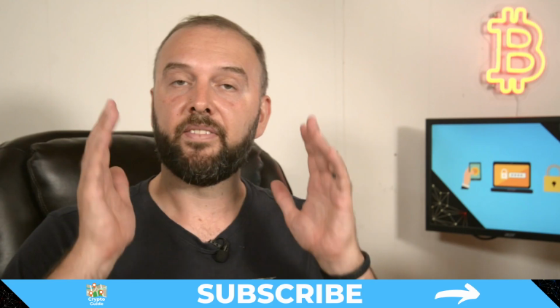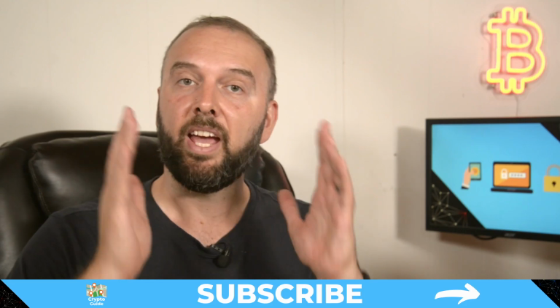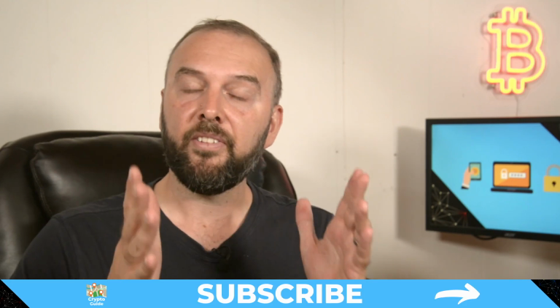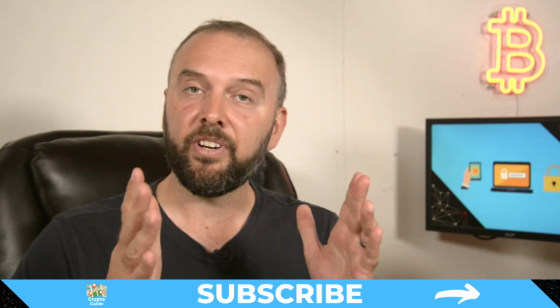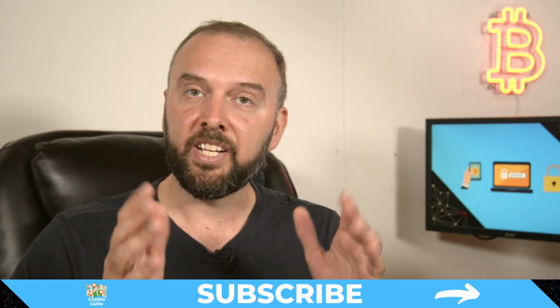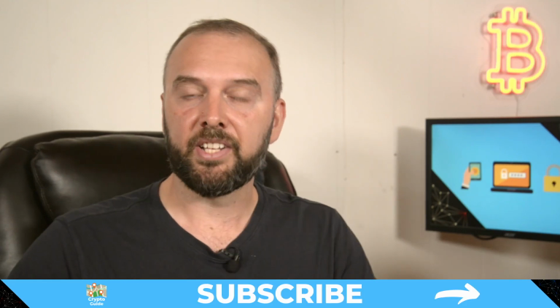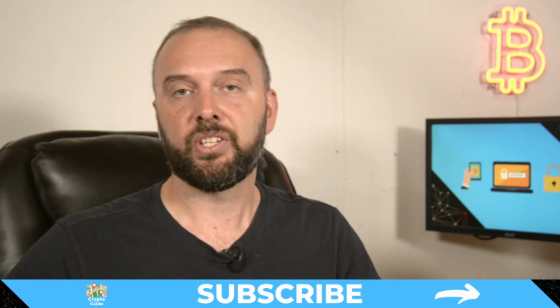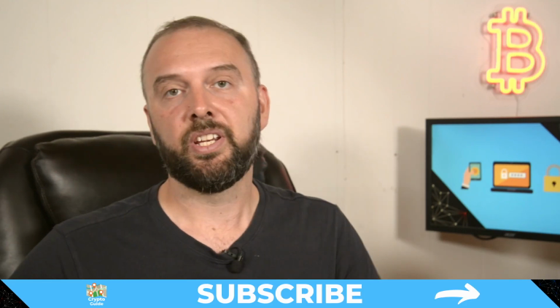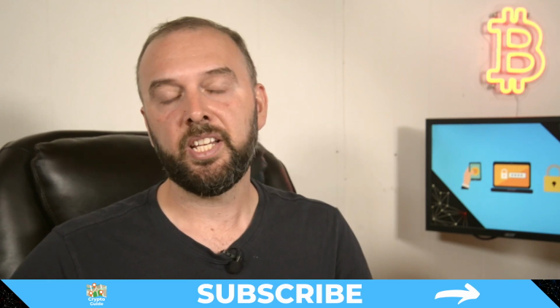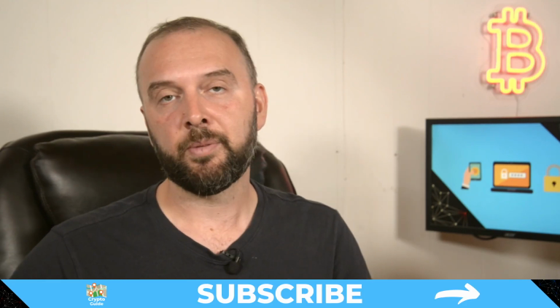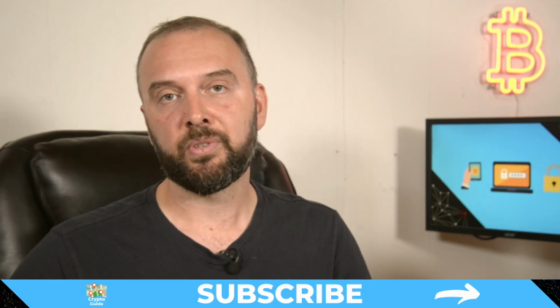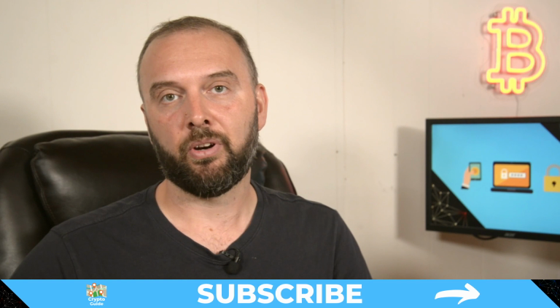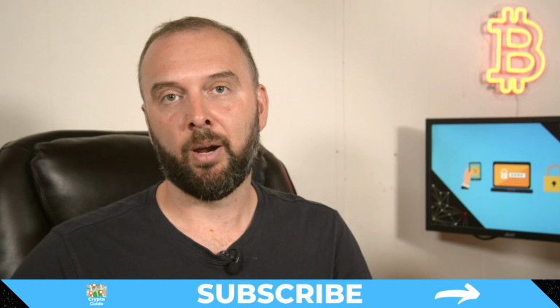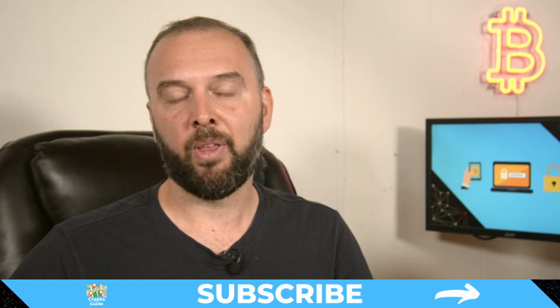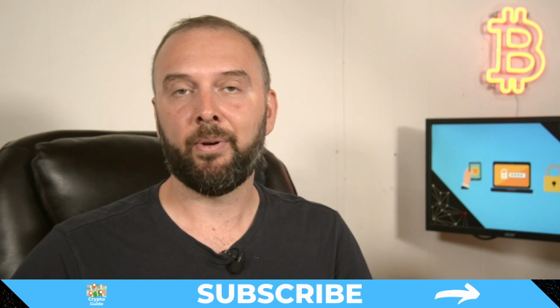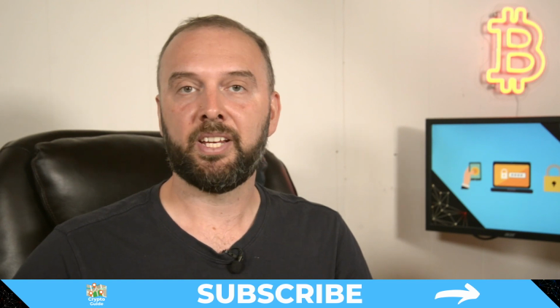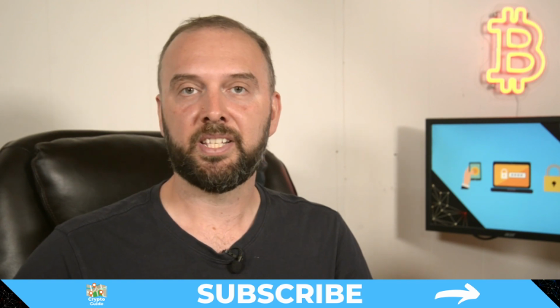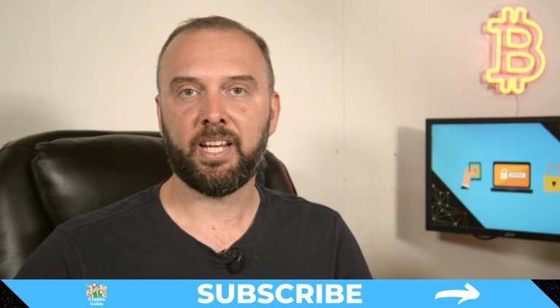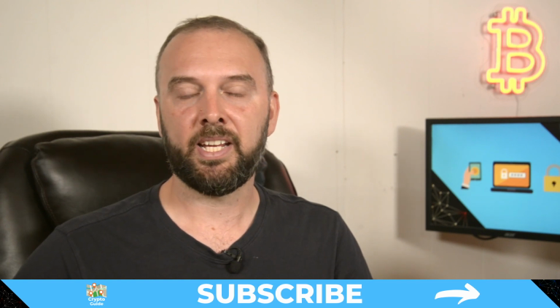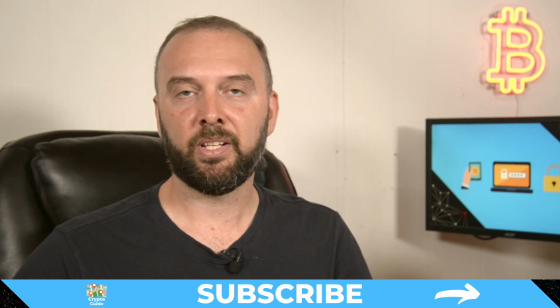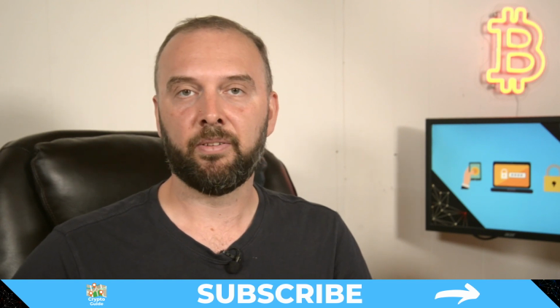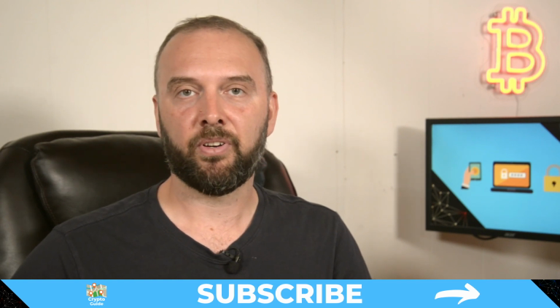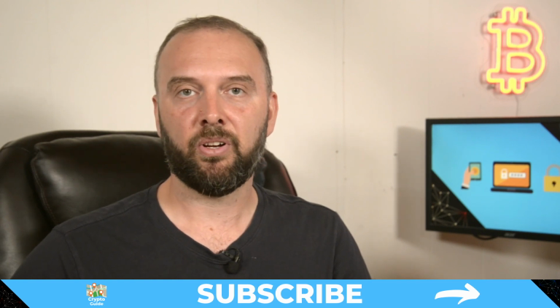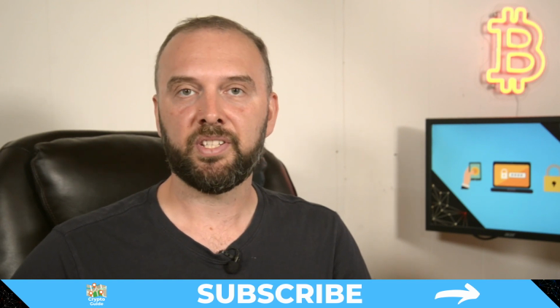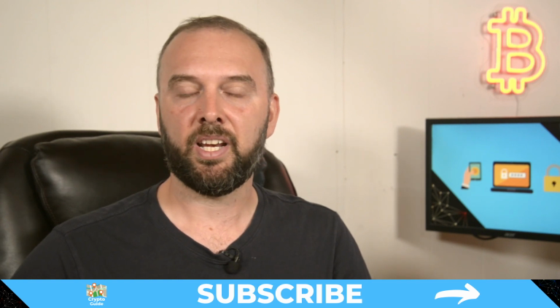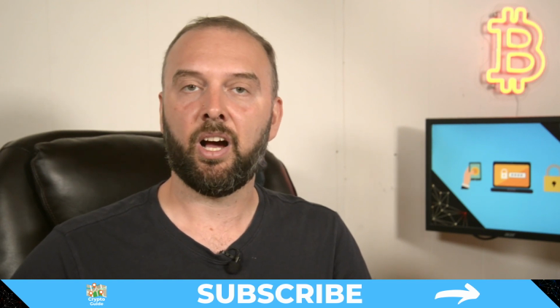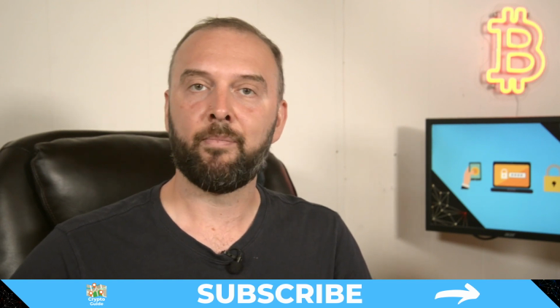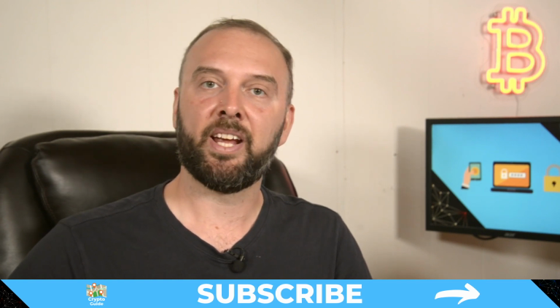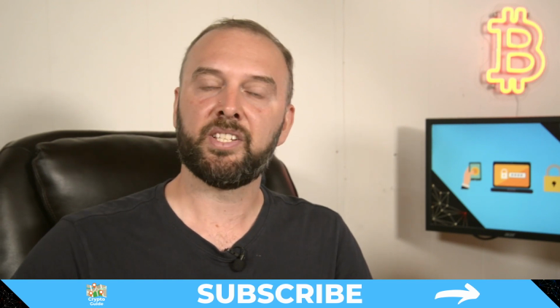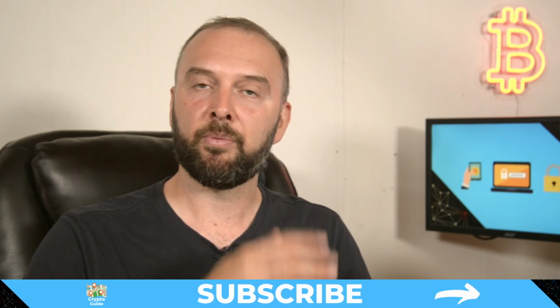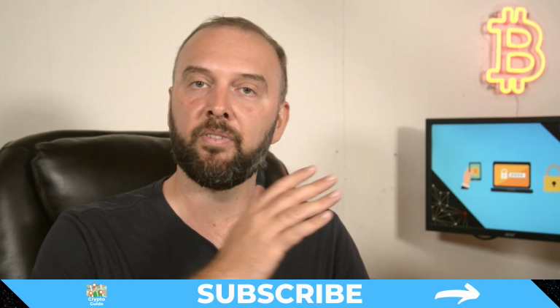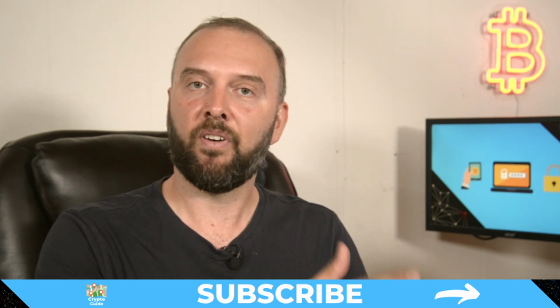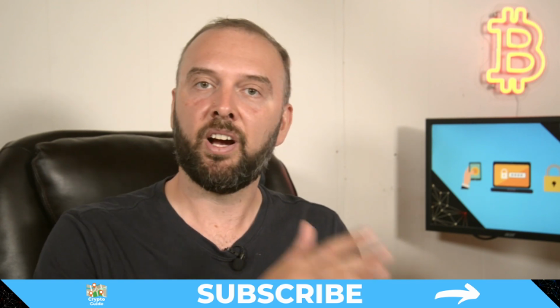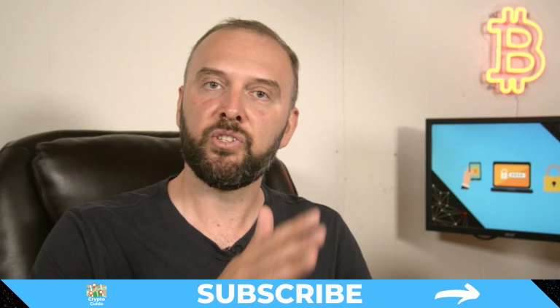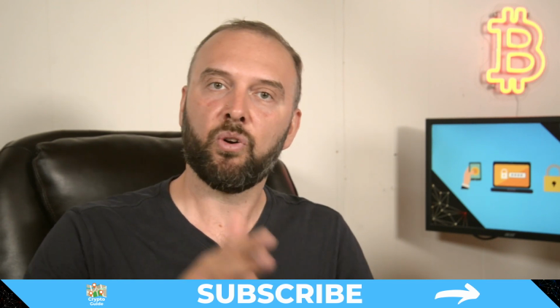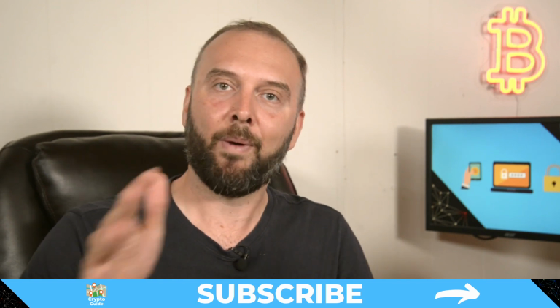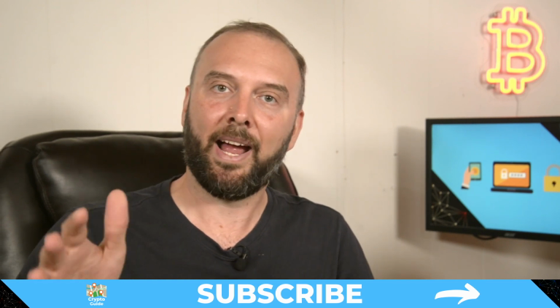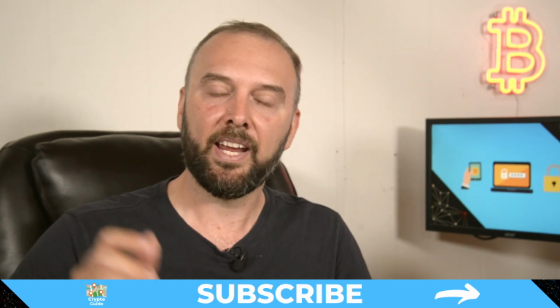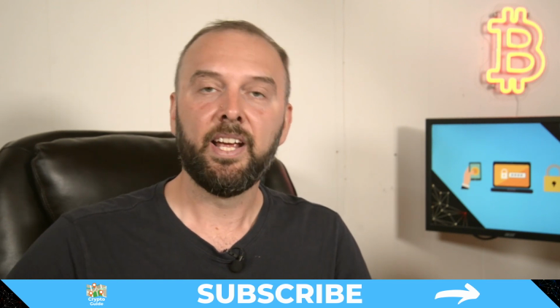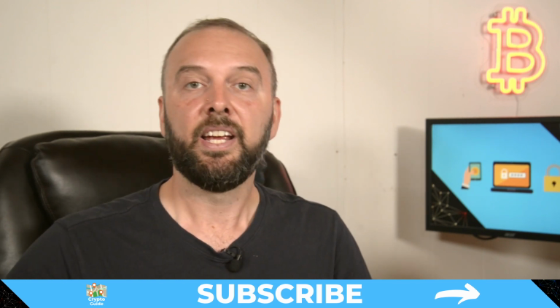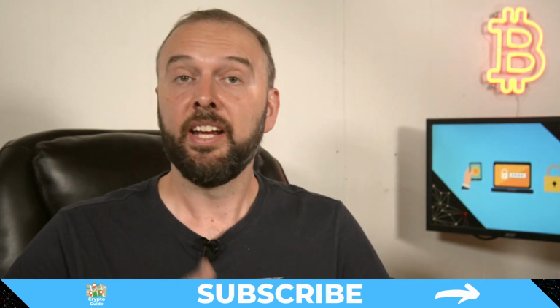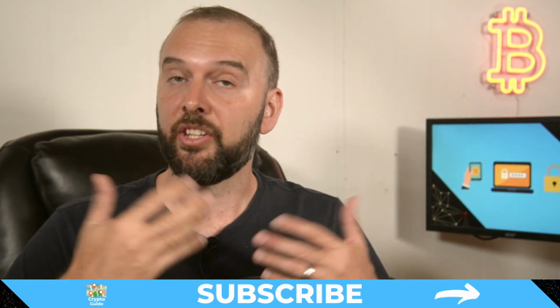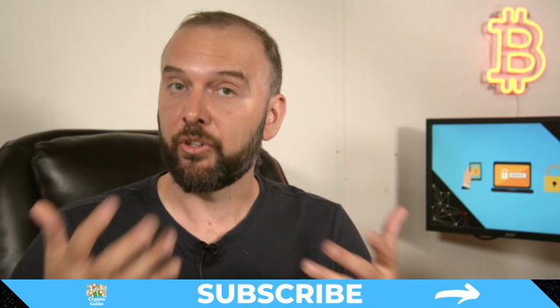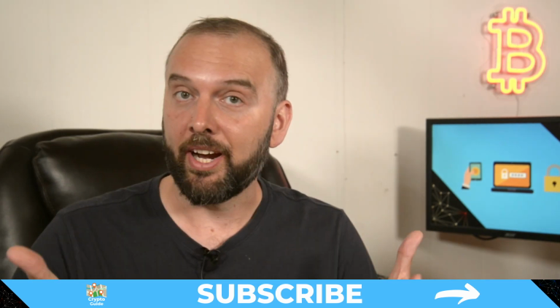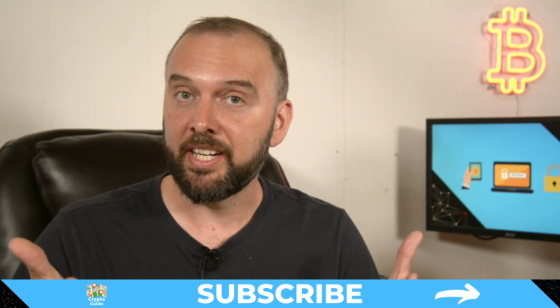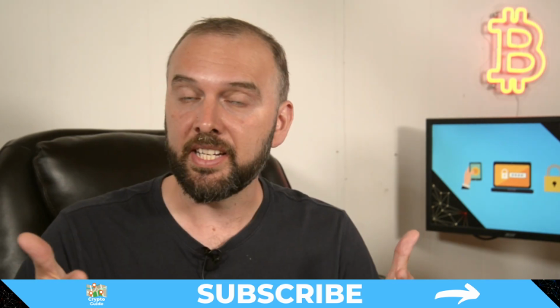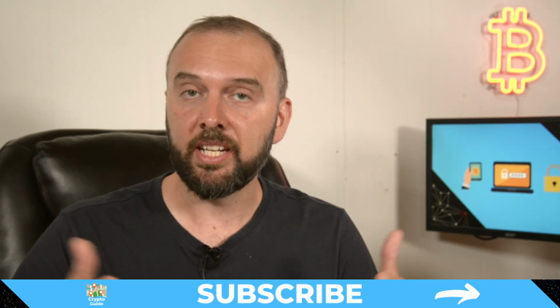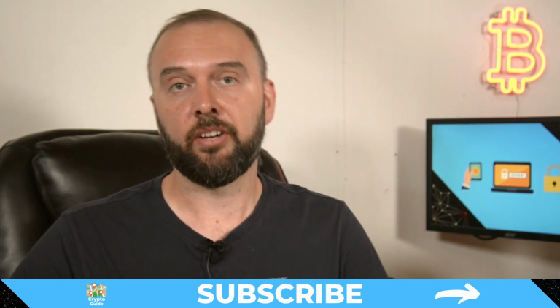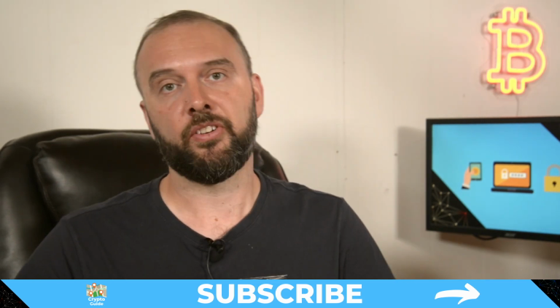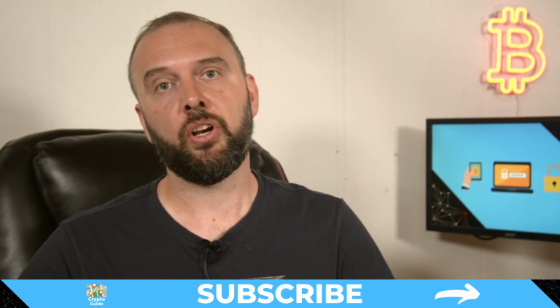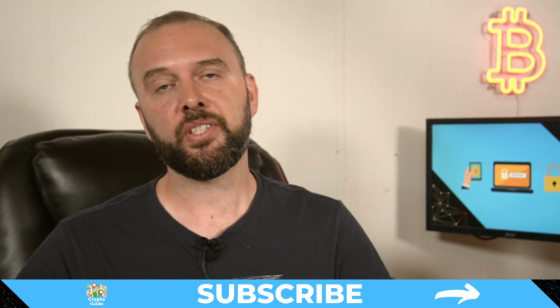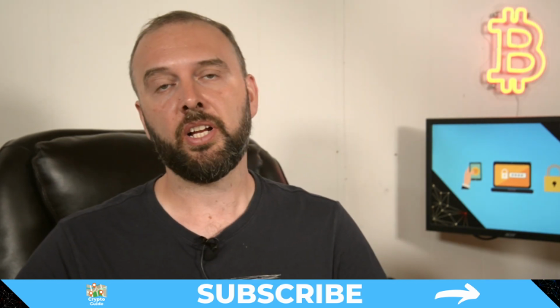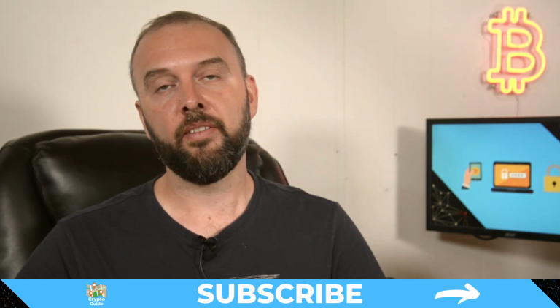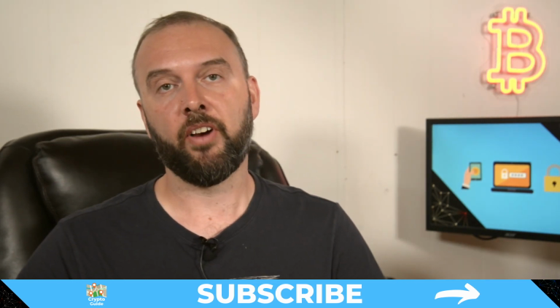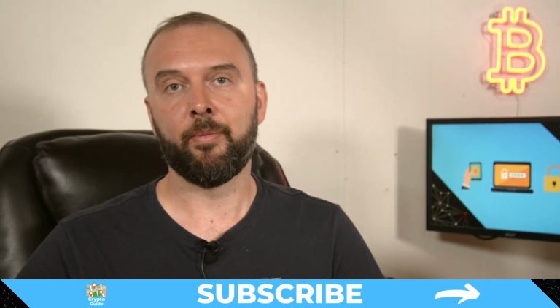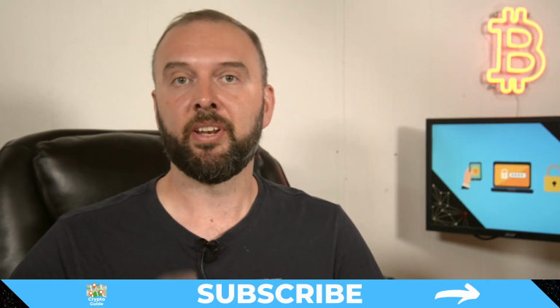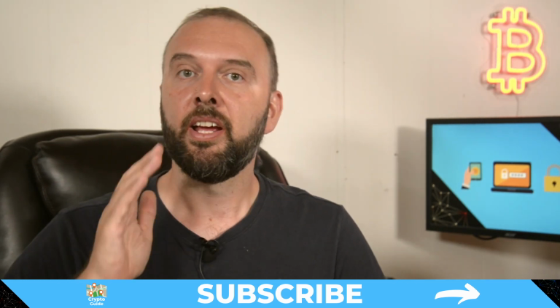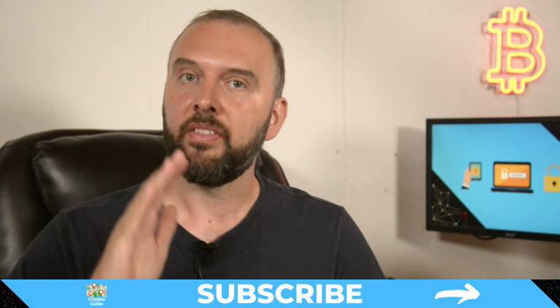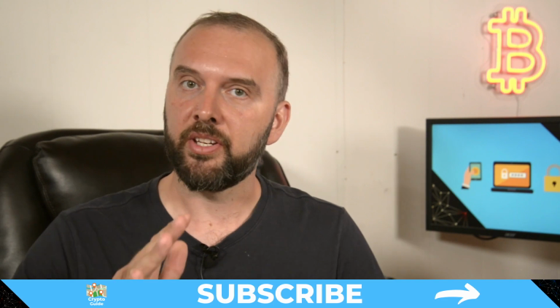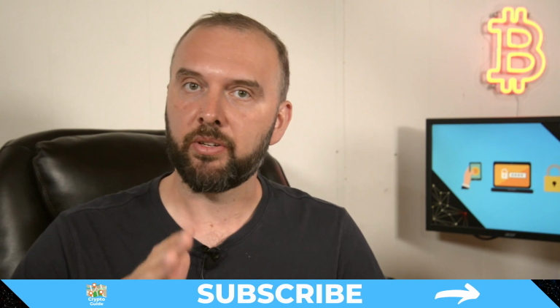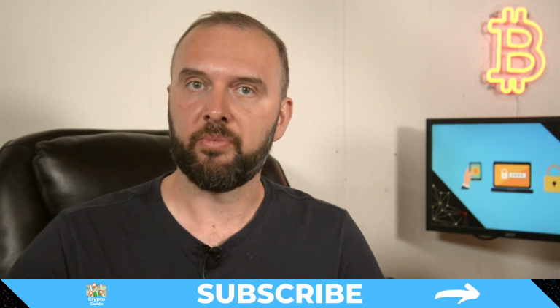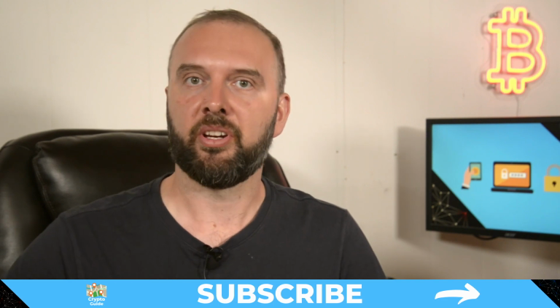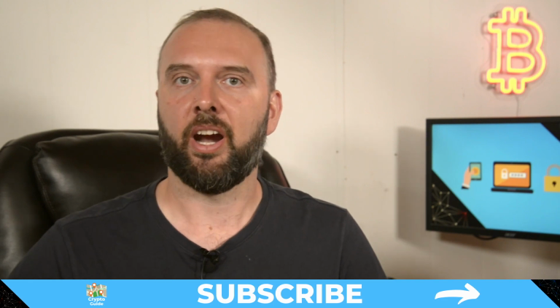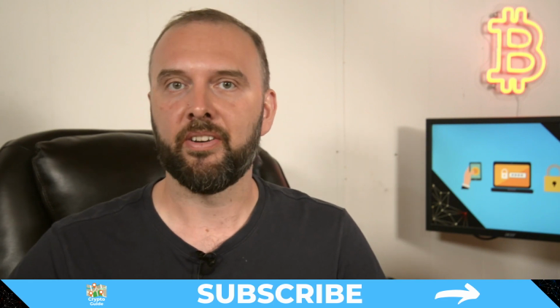And if you haven't already done so, hit subscribe, and that way you can stay in the loop for content I make to help you find your way in the crazy and often hostile environment that is cryptocurrency.